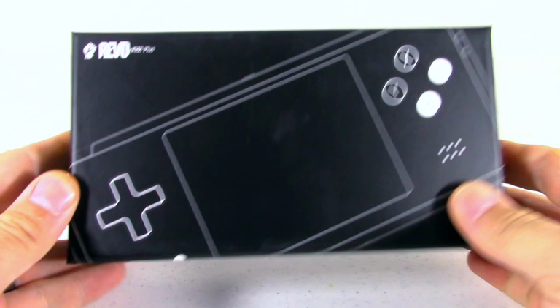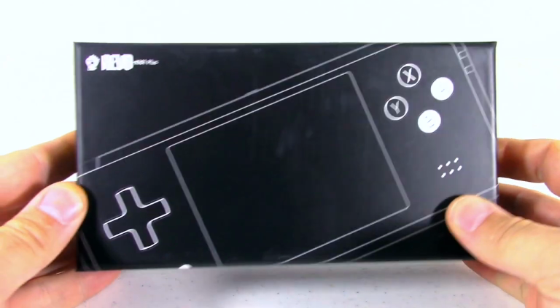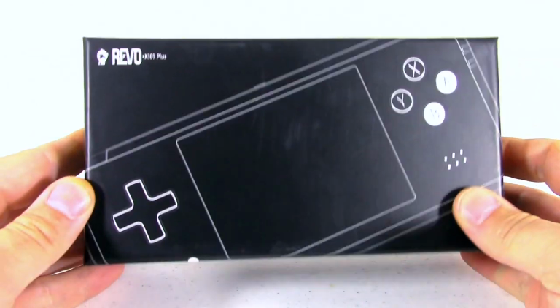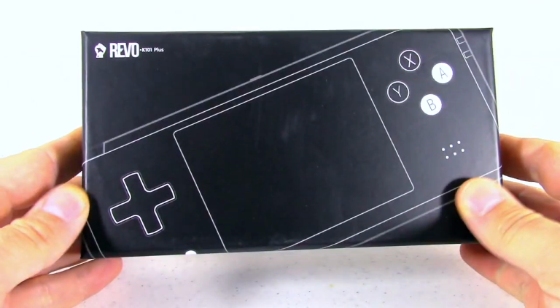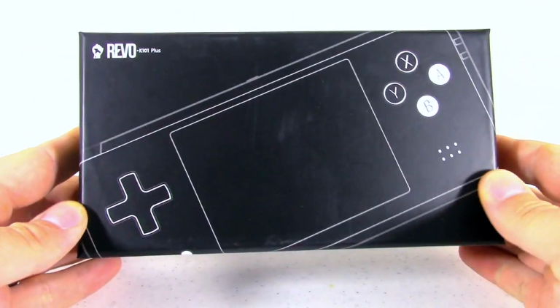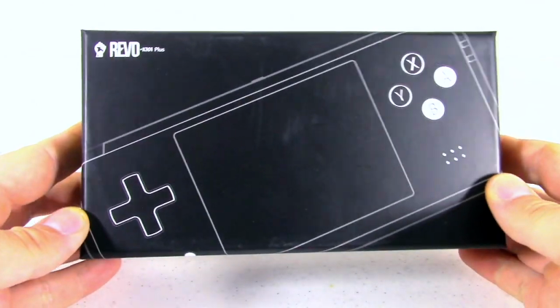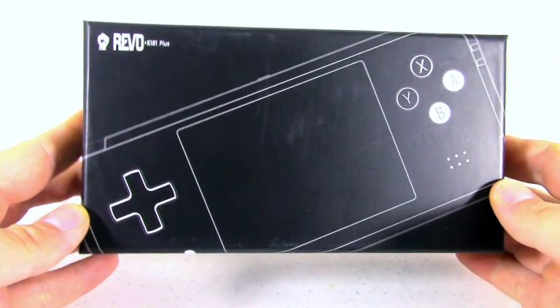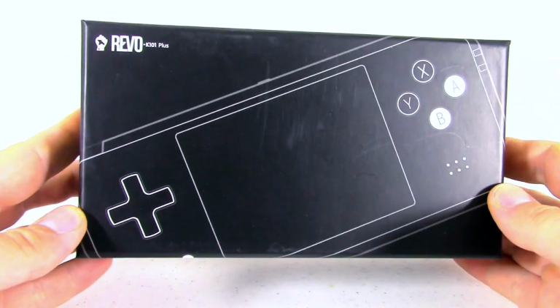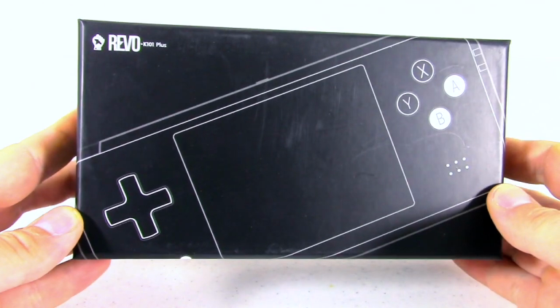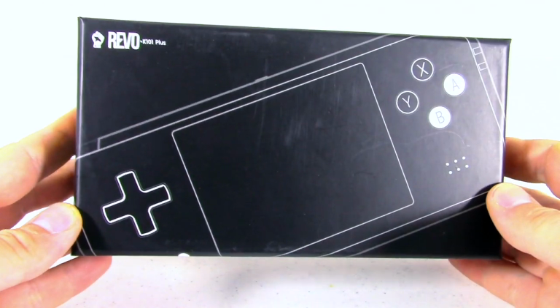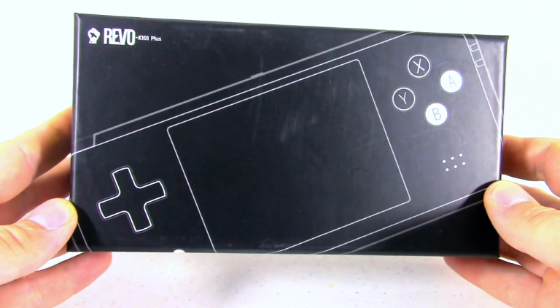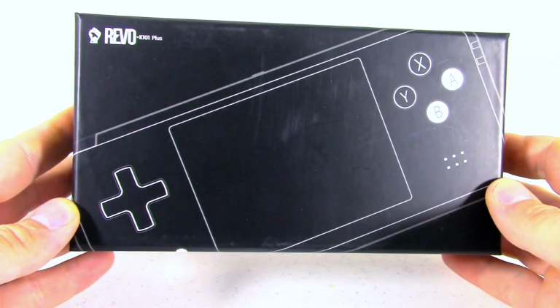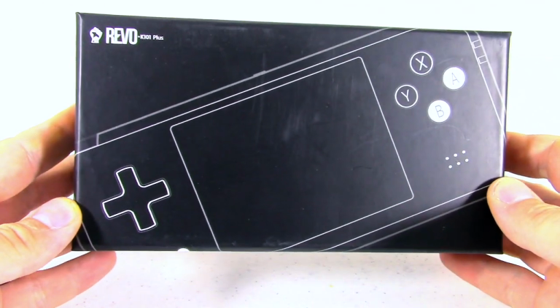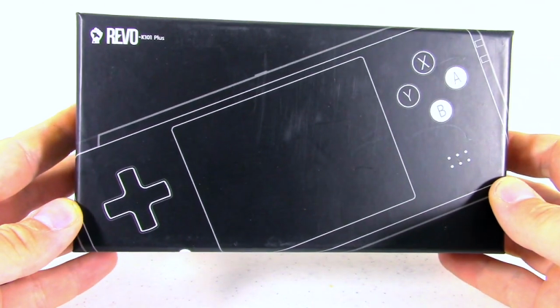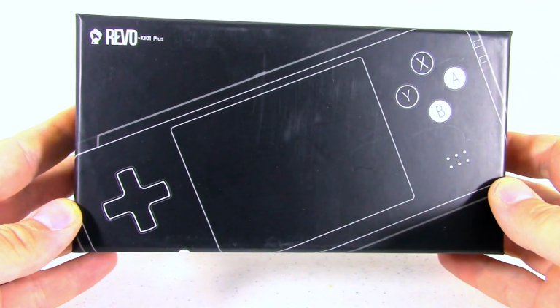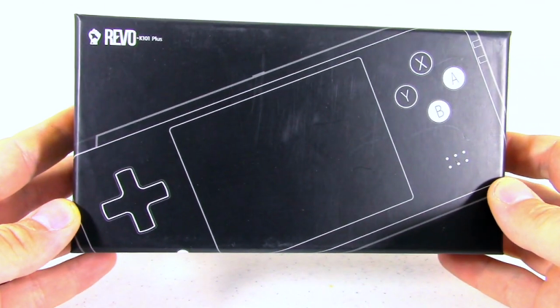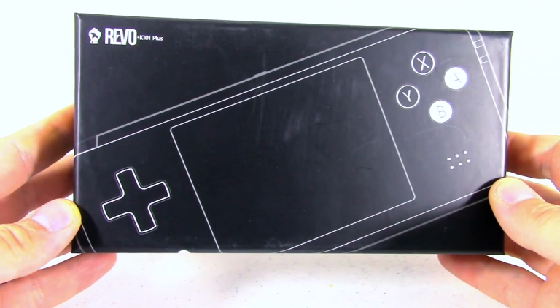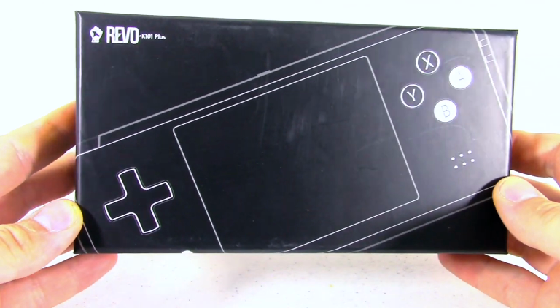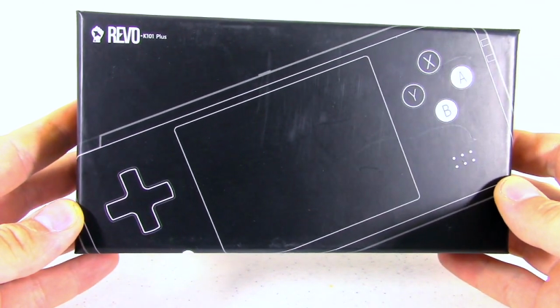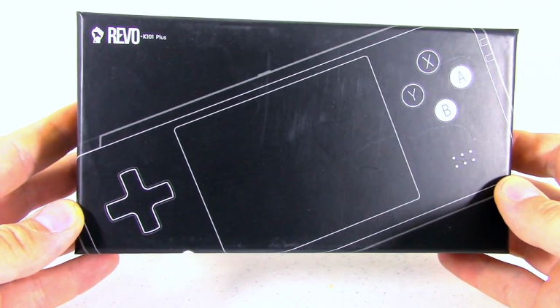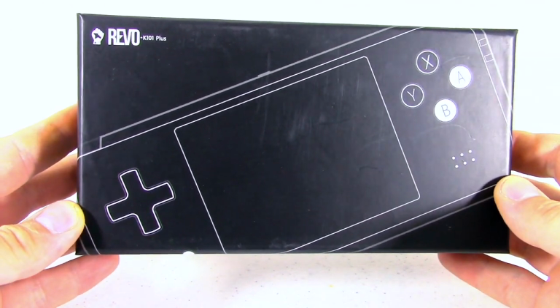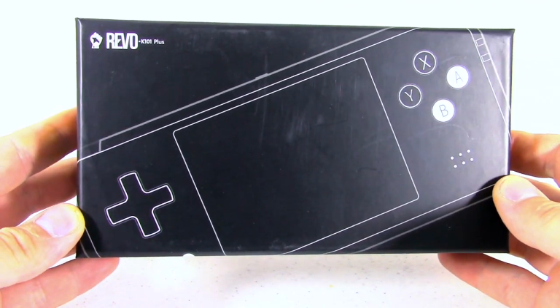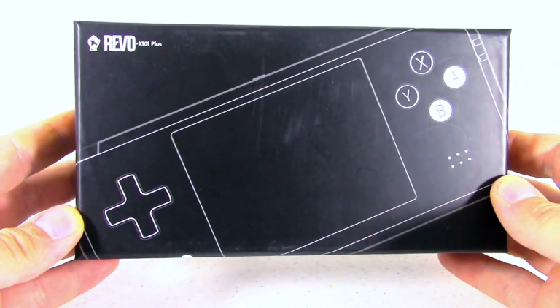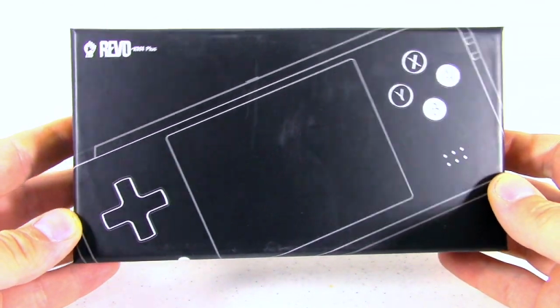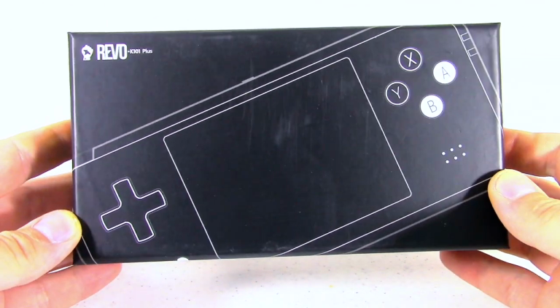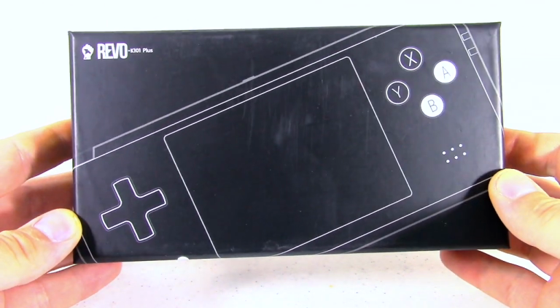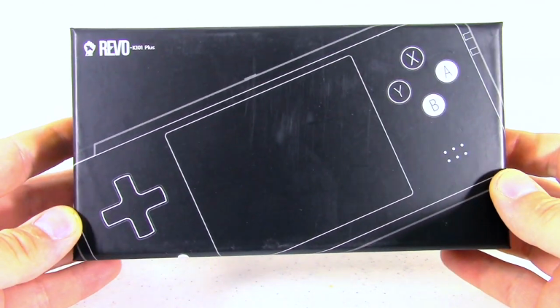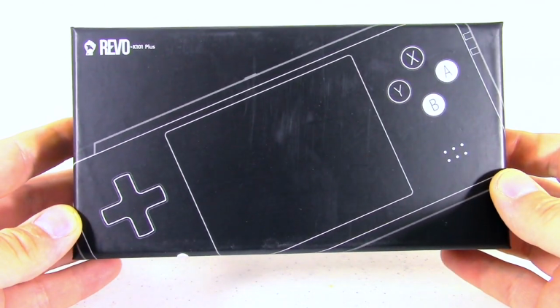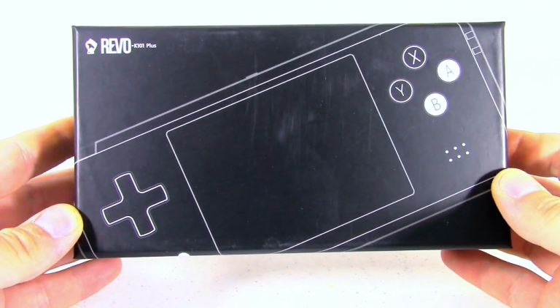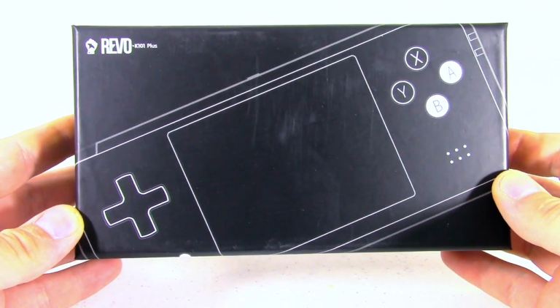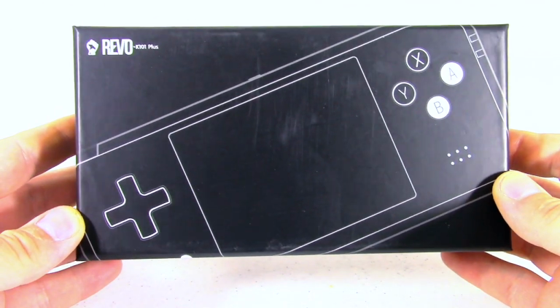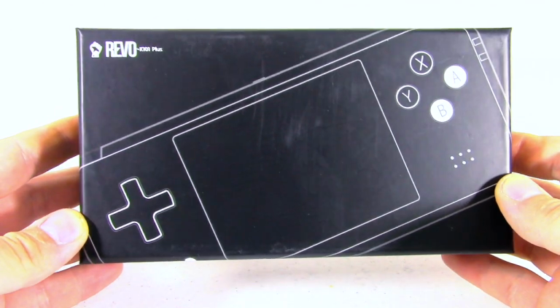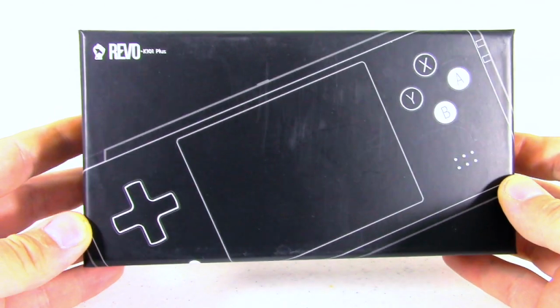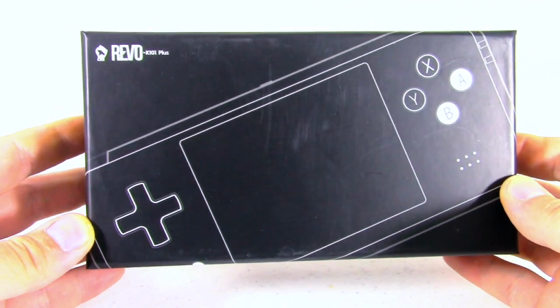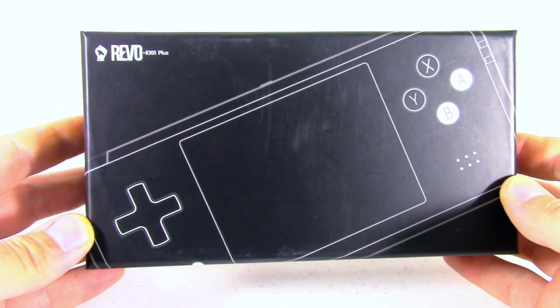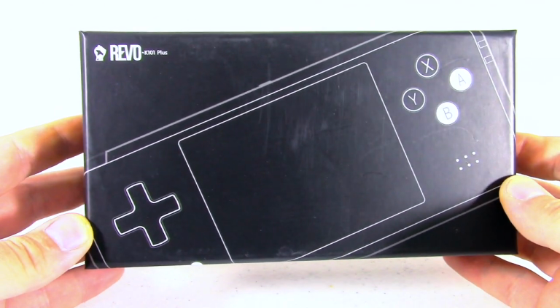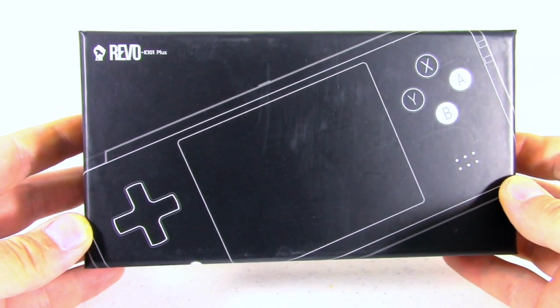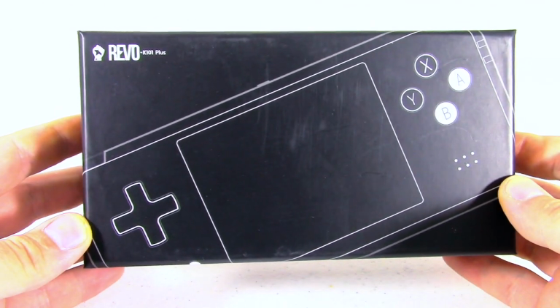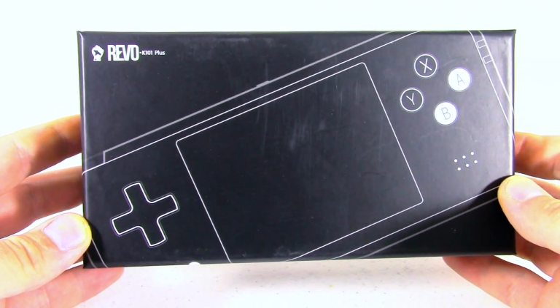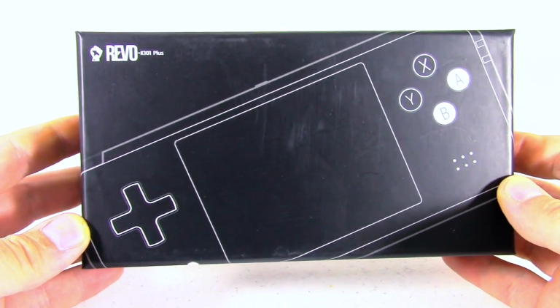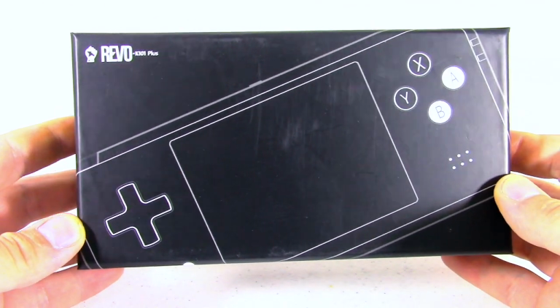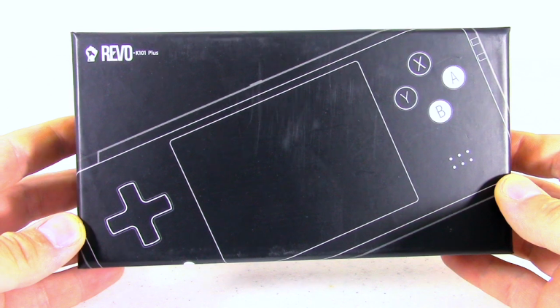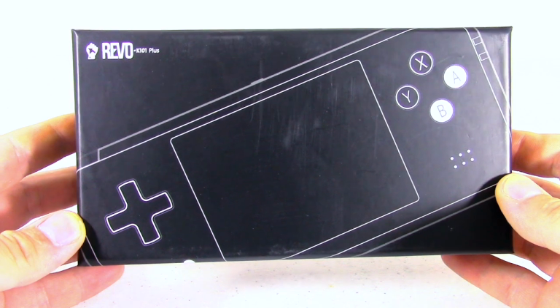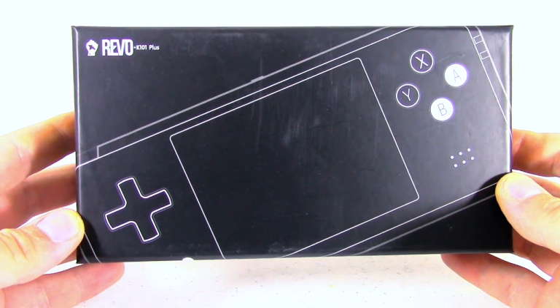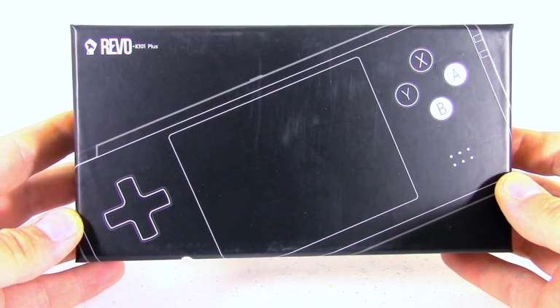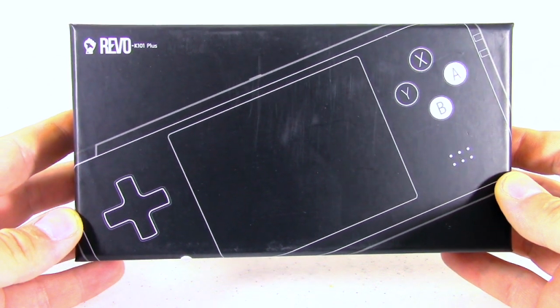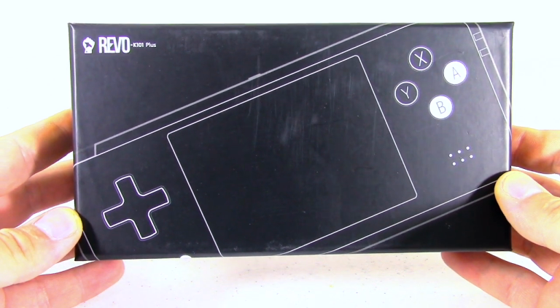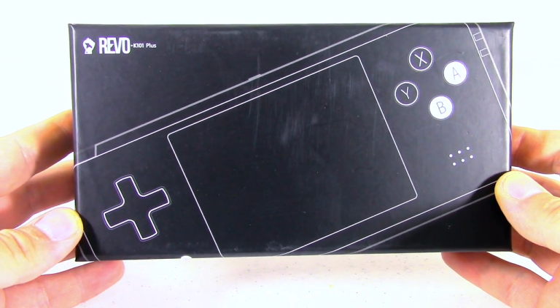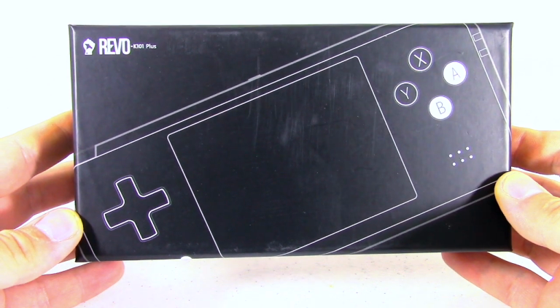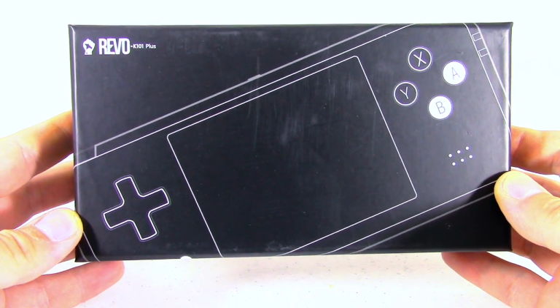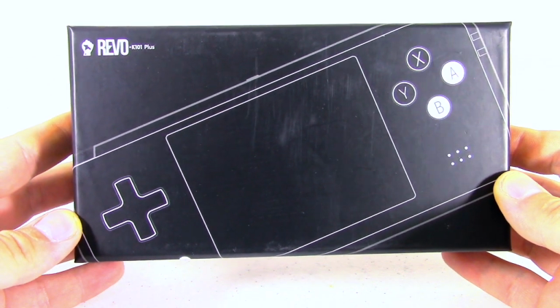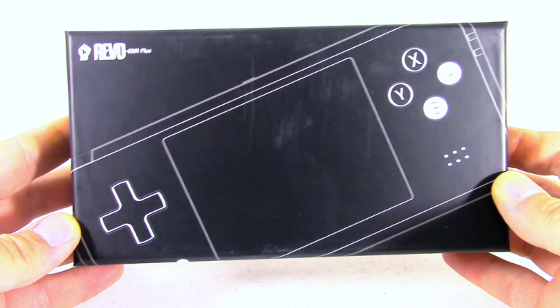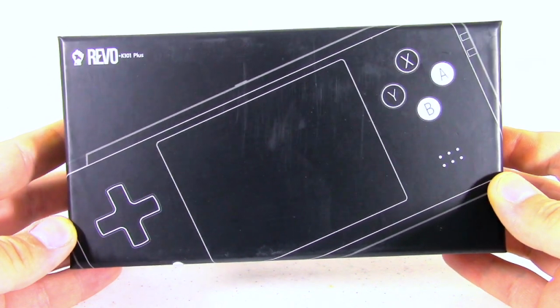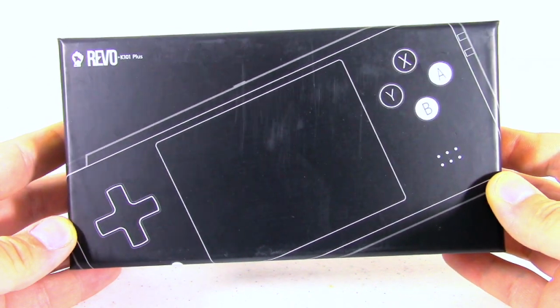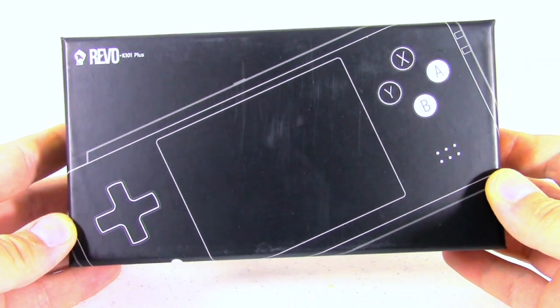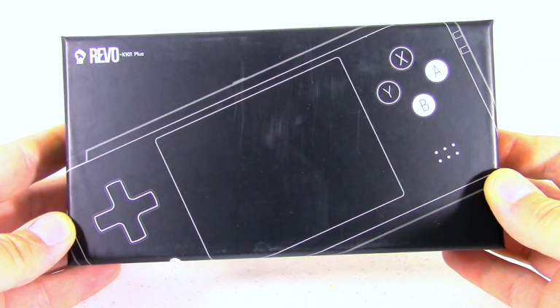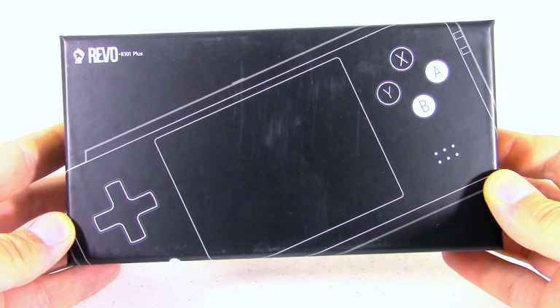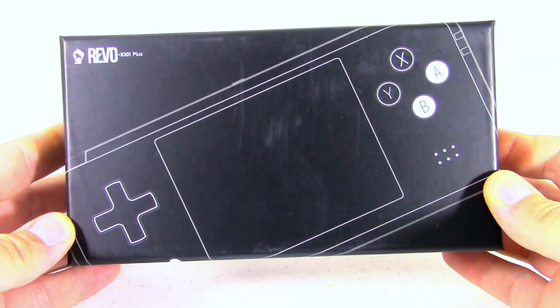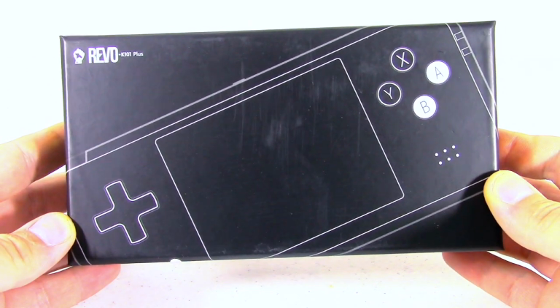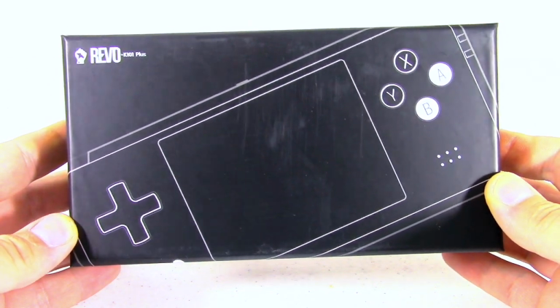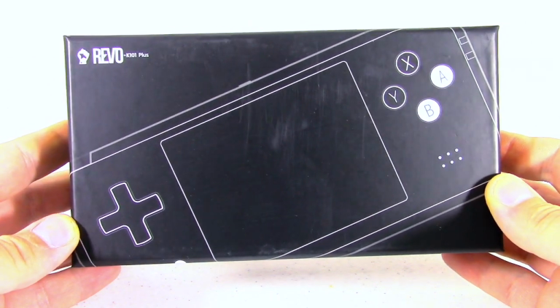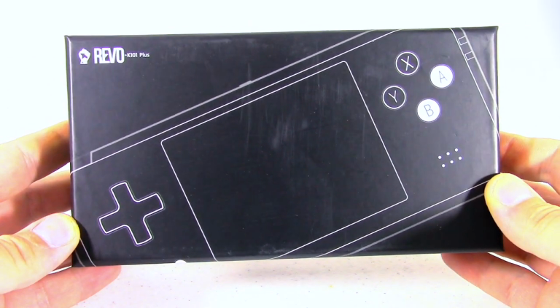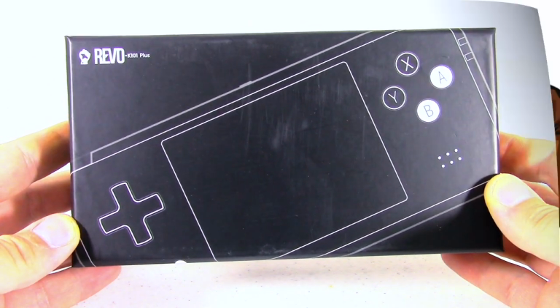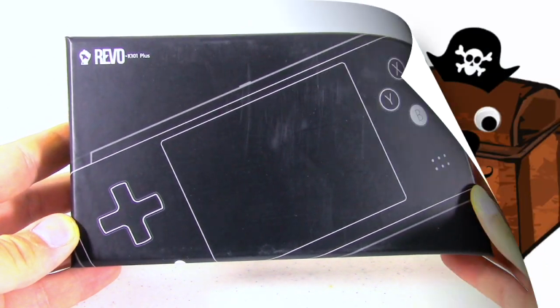Hey everyone, this is TG from ToyGander.com and today we're going to review the Revo K101 Plus. So let's go ahead and take a gander.